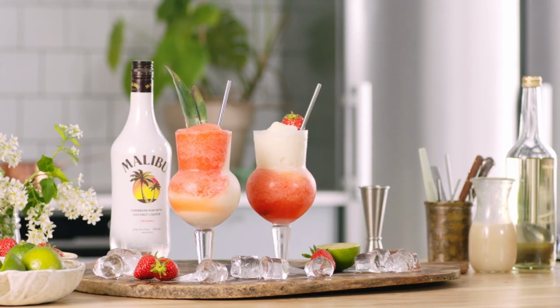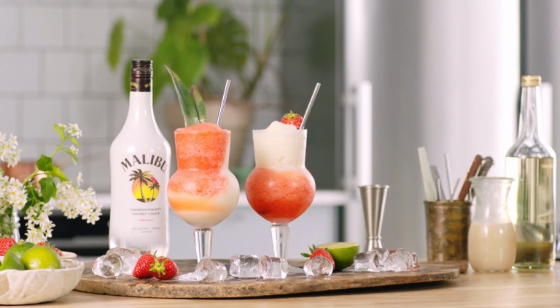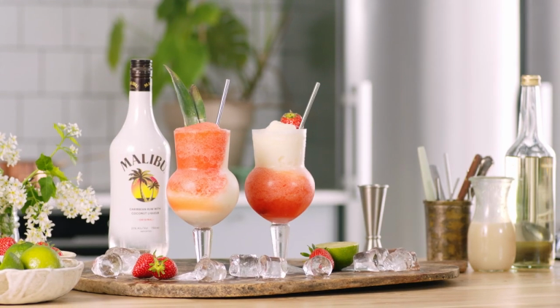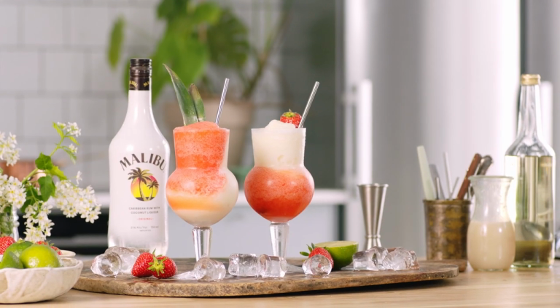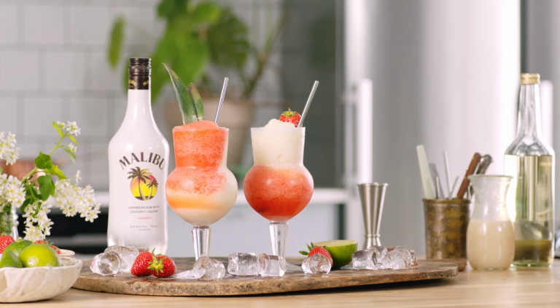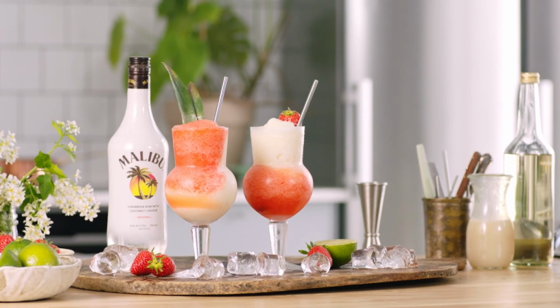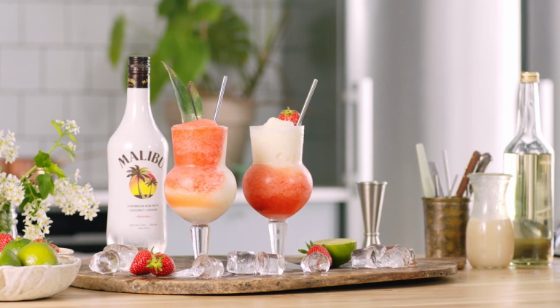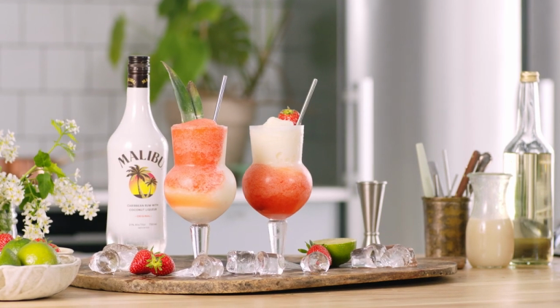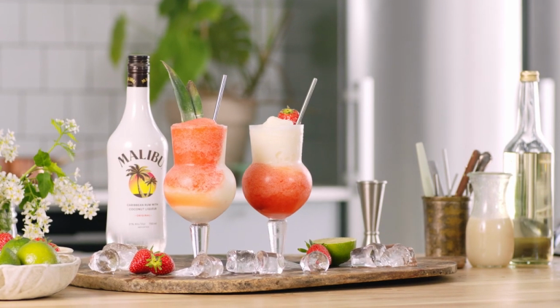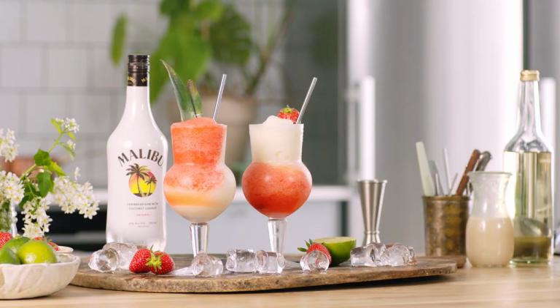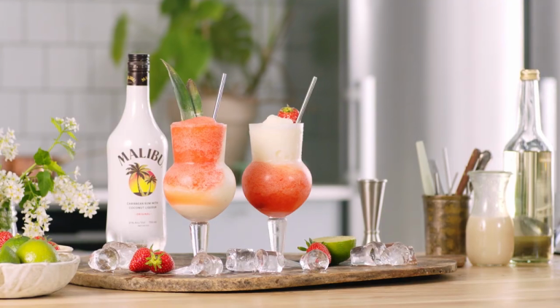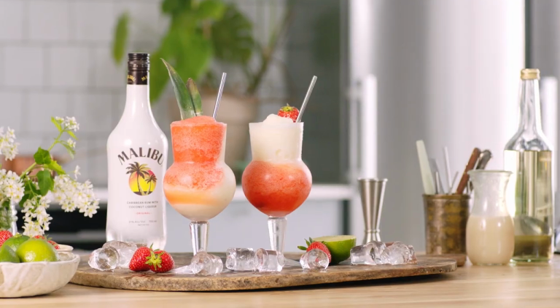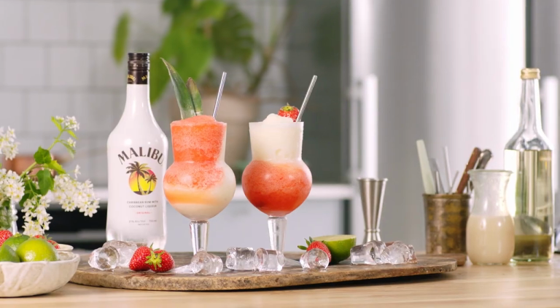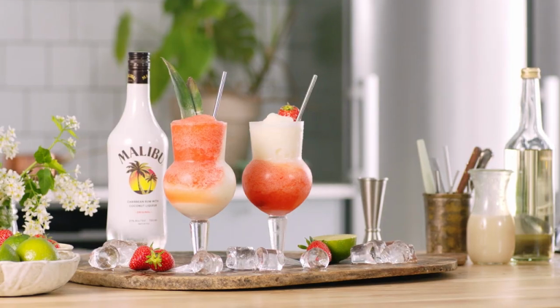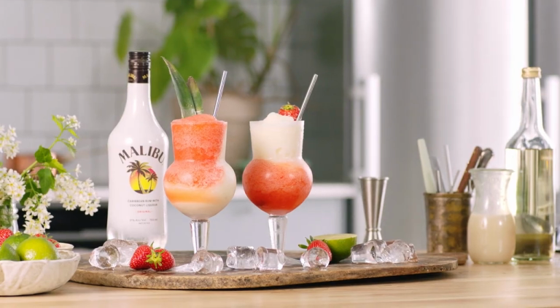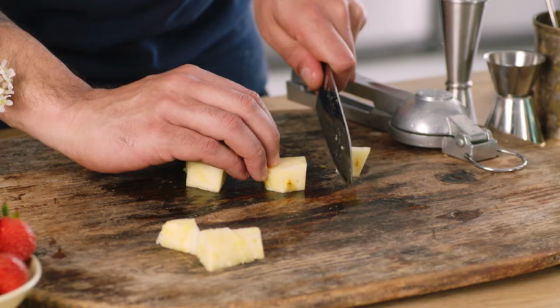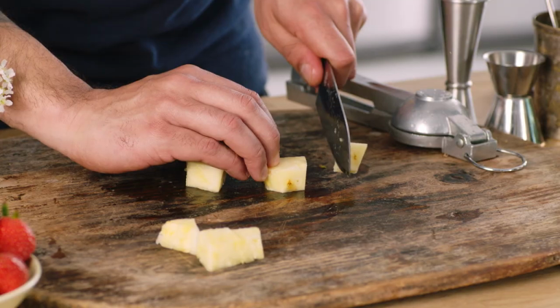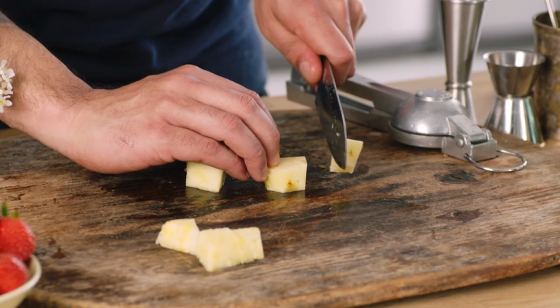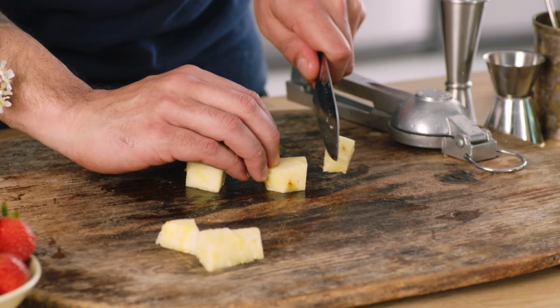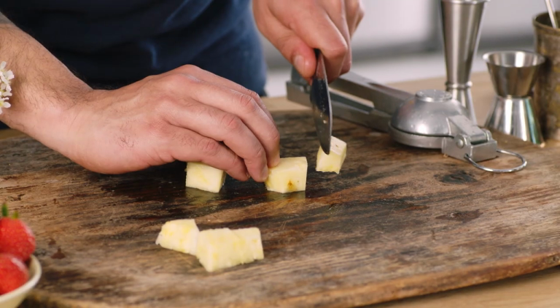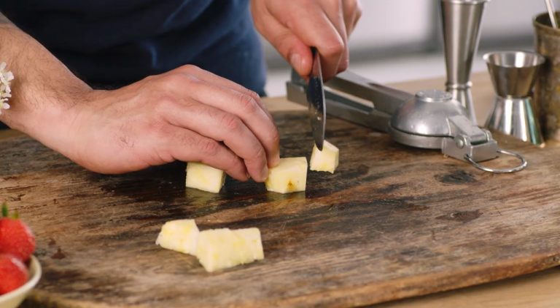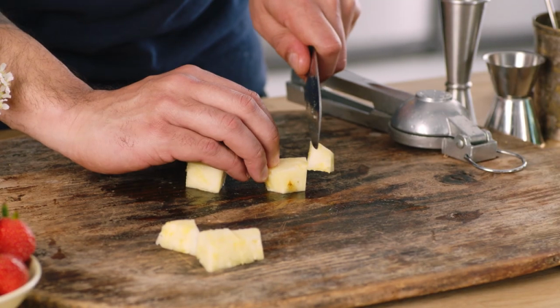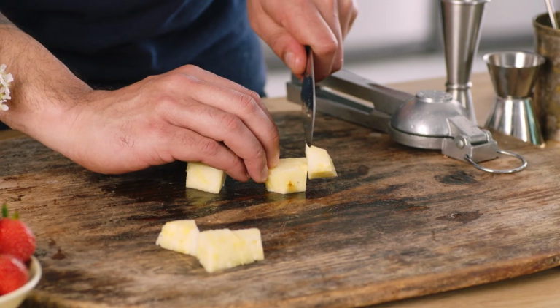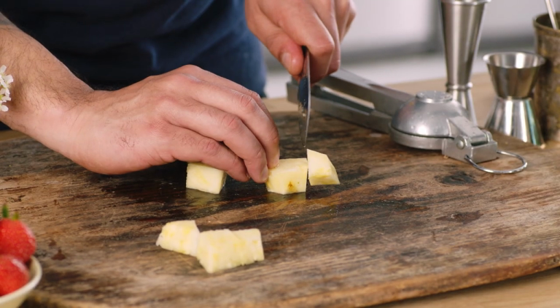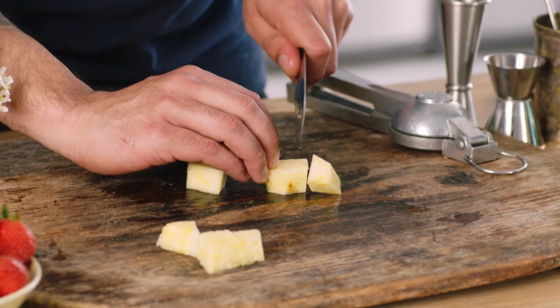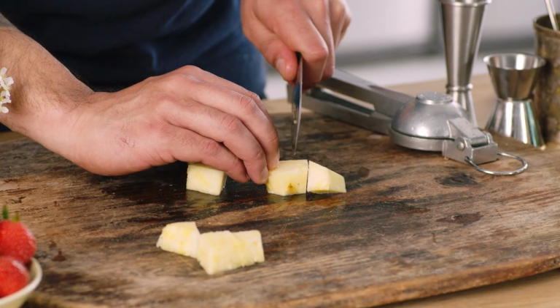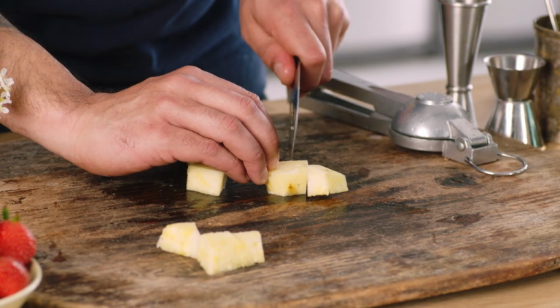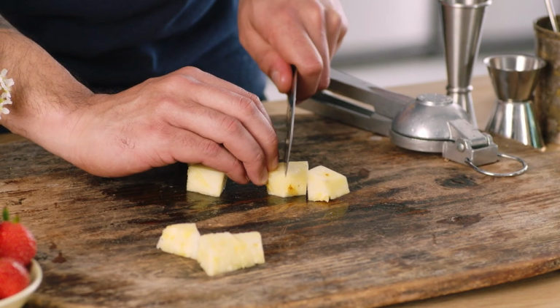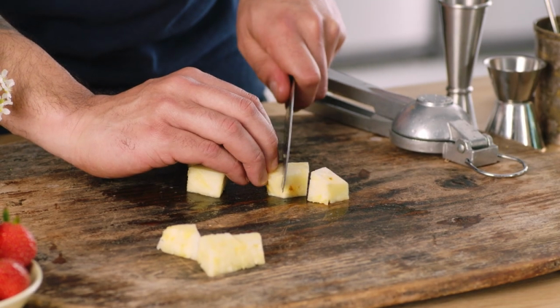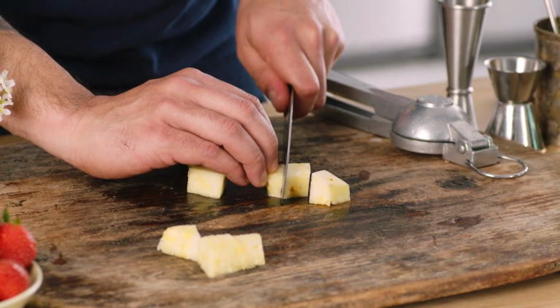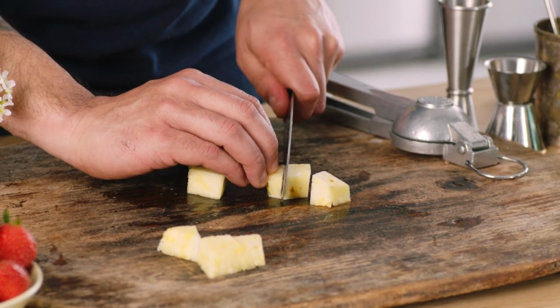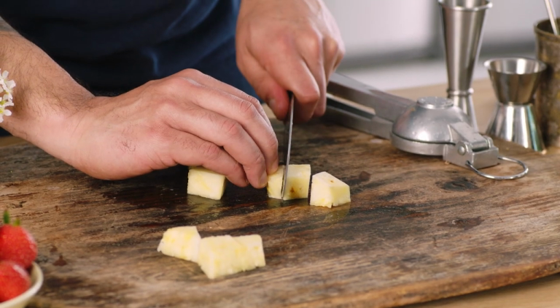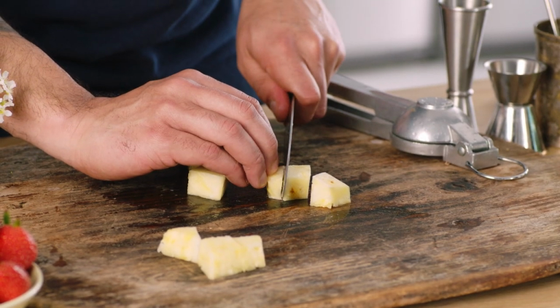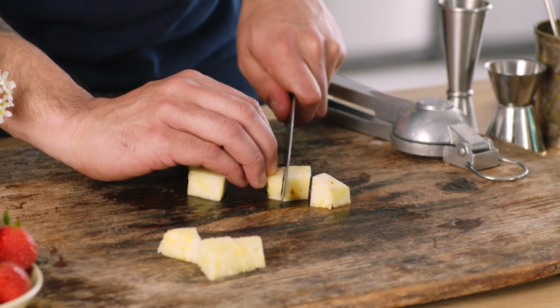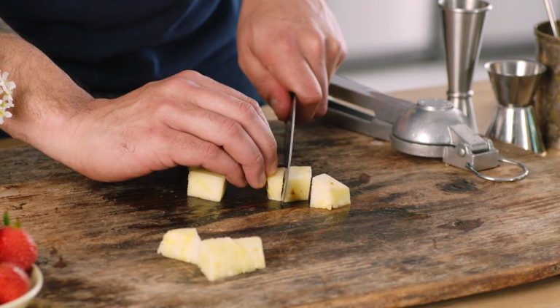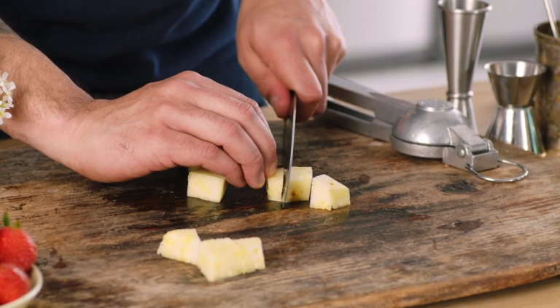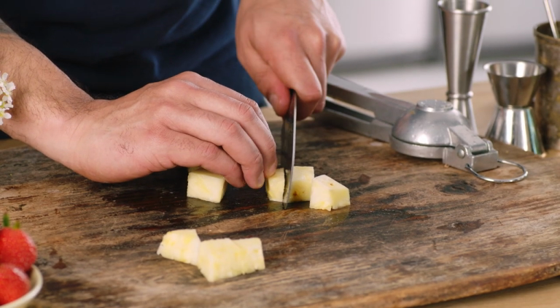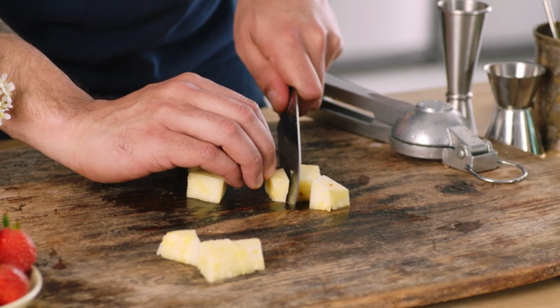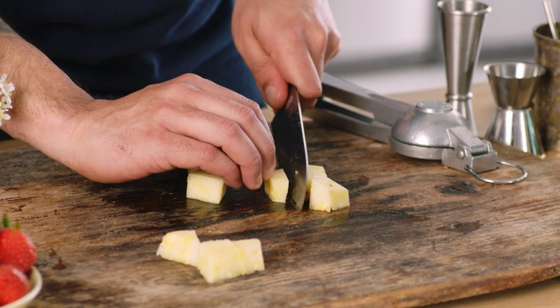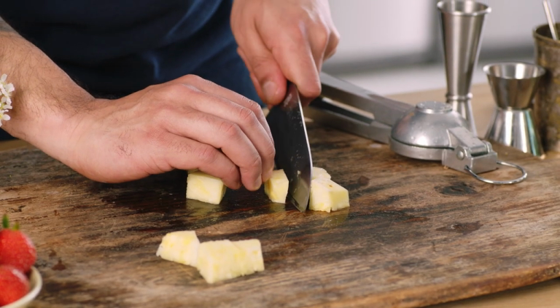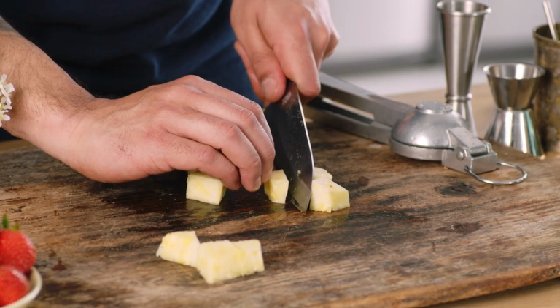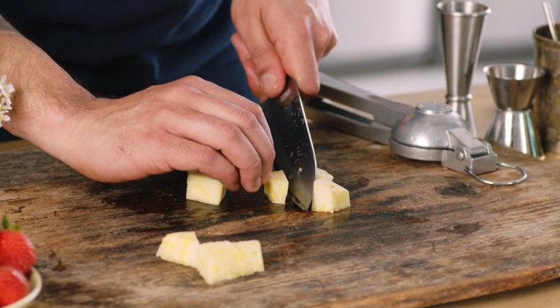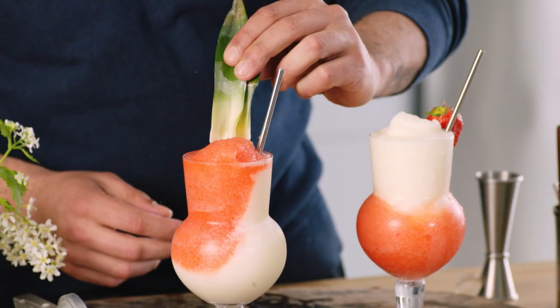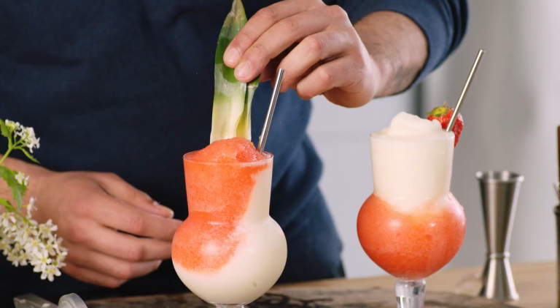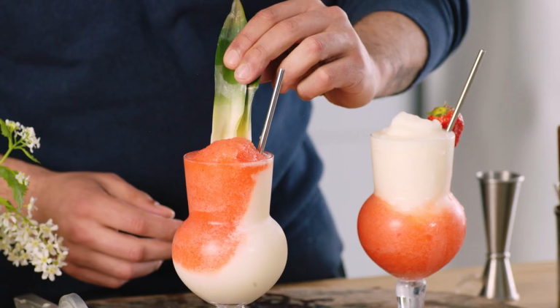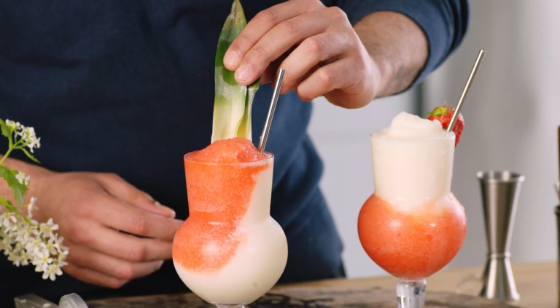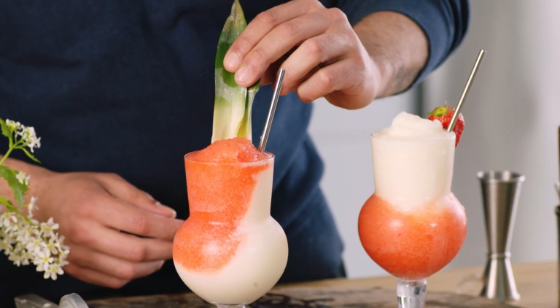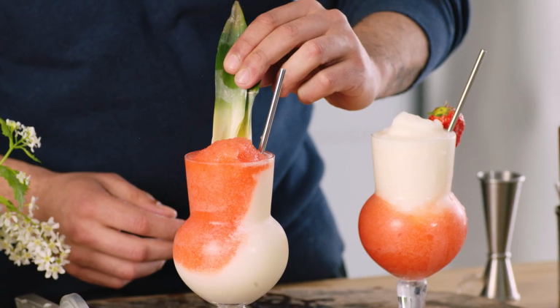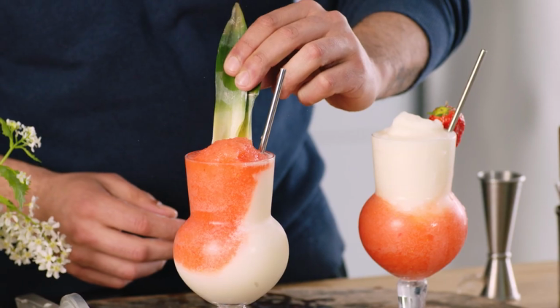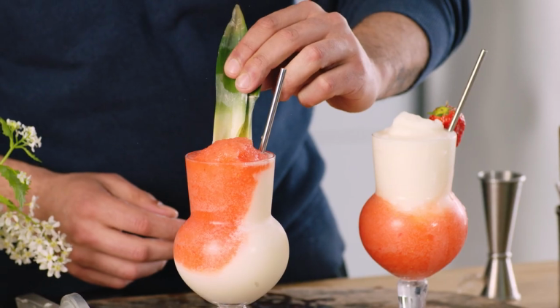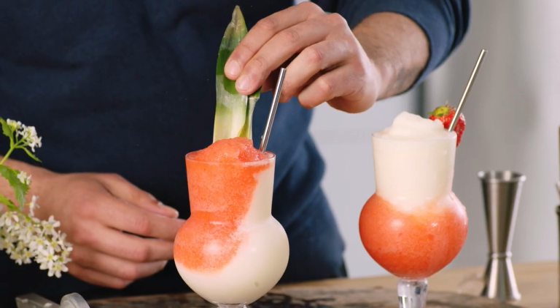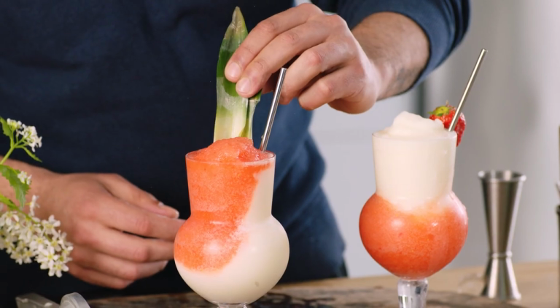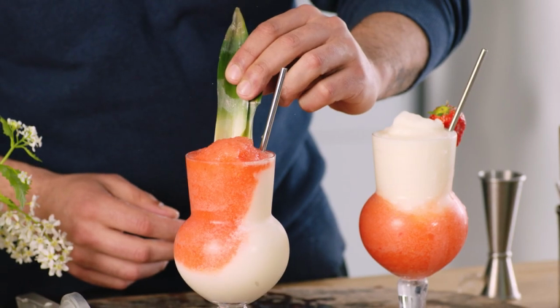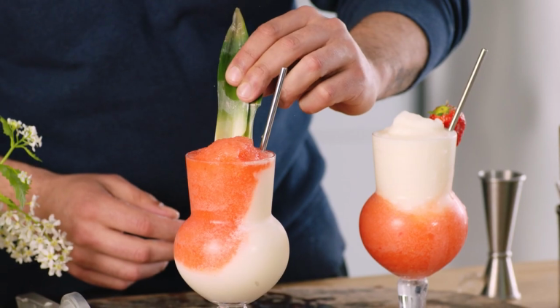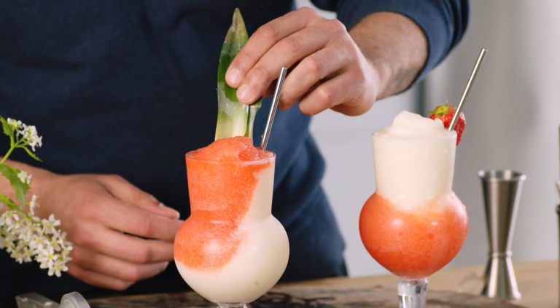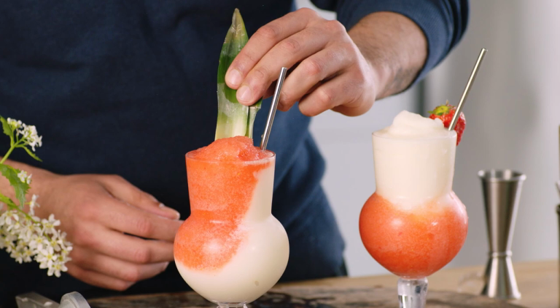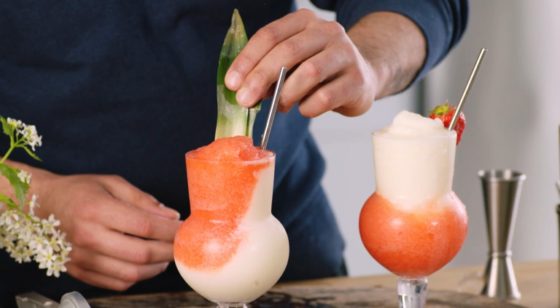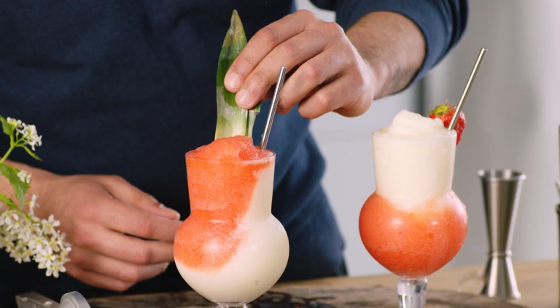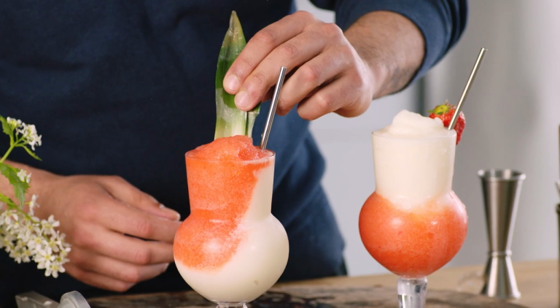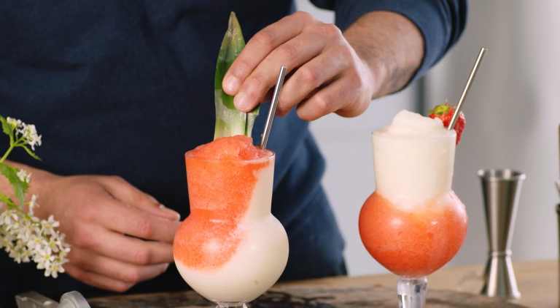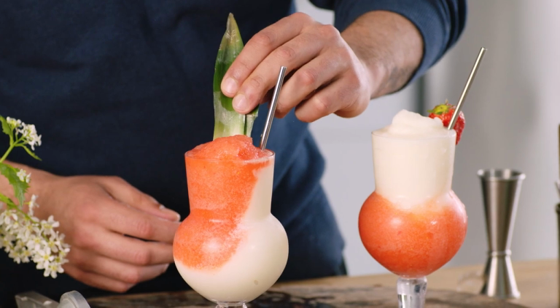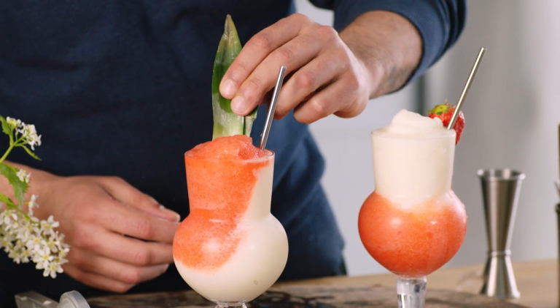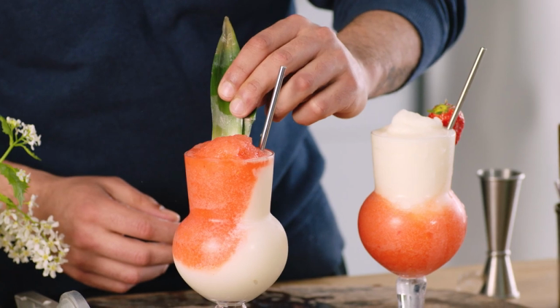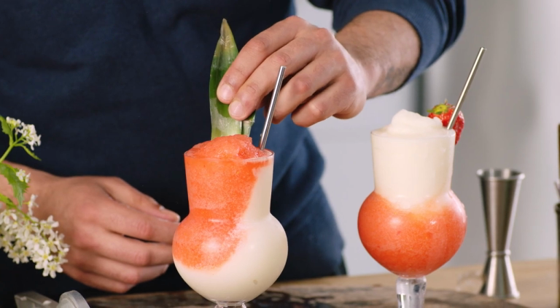What the Miami Vice is — it's a mix of two of the best frozen drinks in the world: half a piña colada, half a strawberry daiquiri, combined. It's gonna be beautiful.